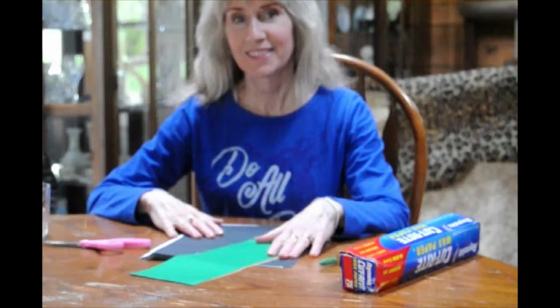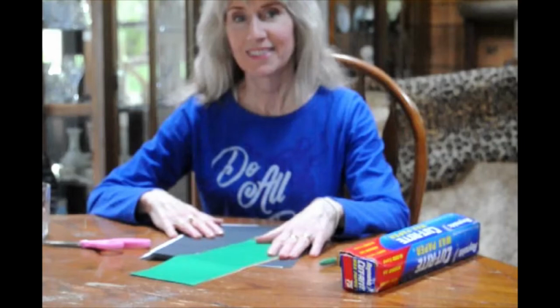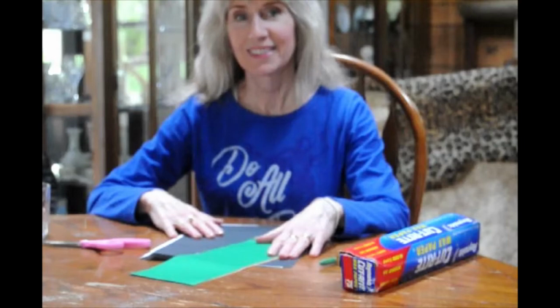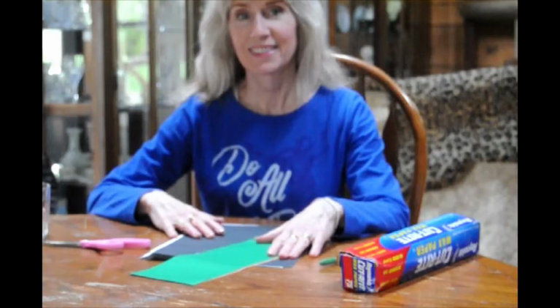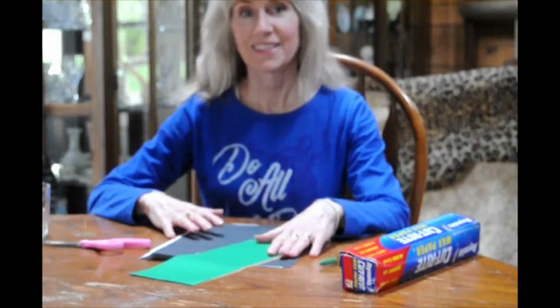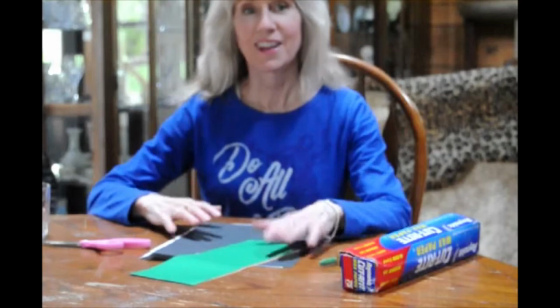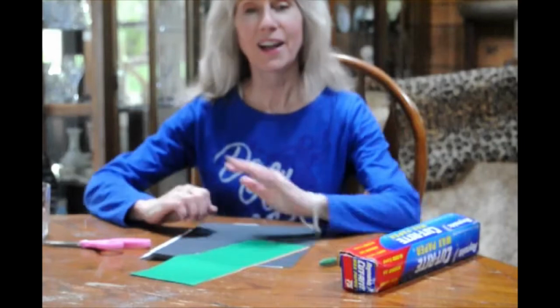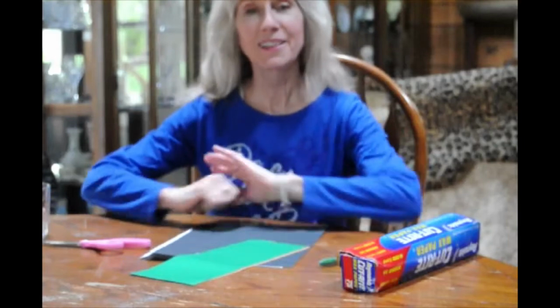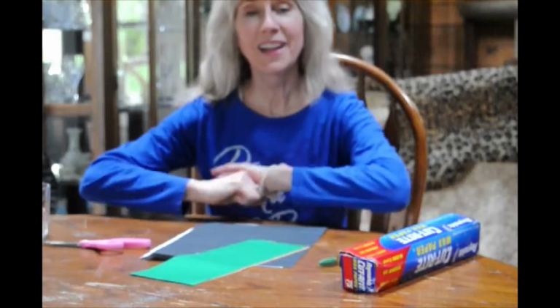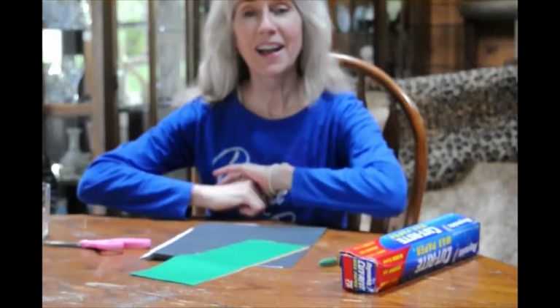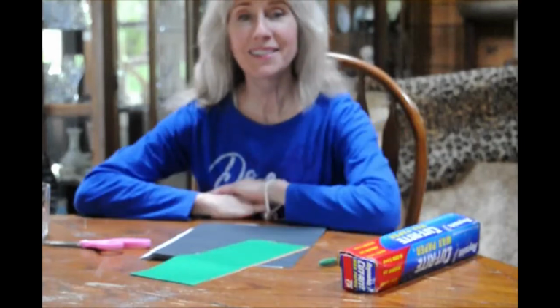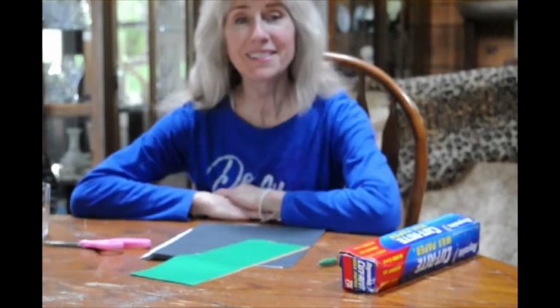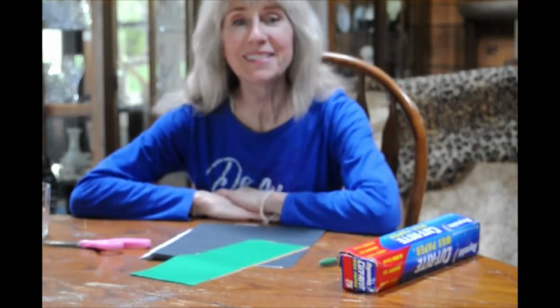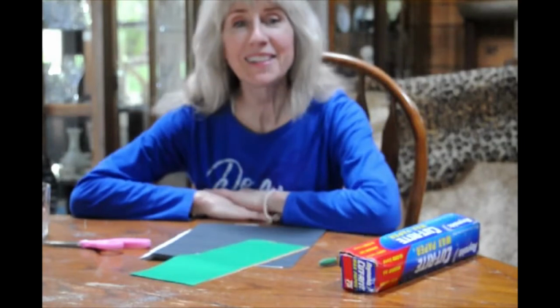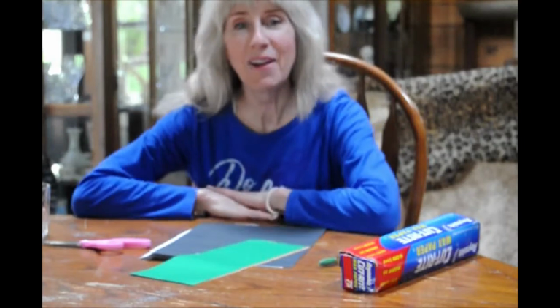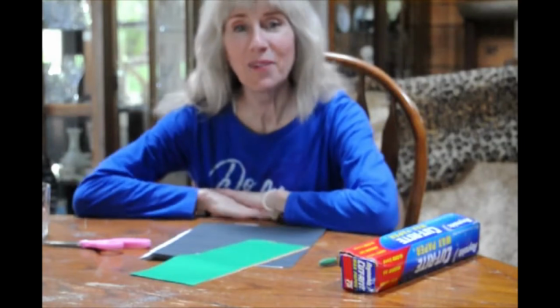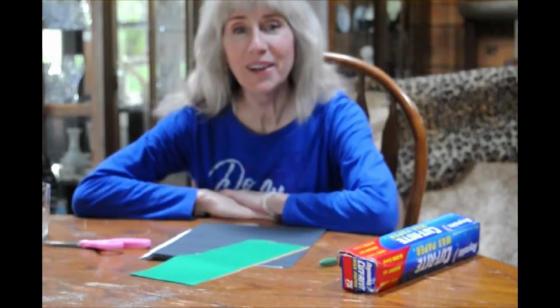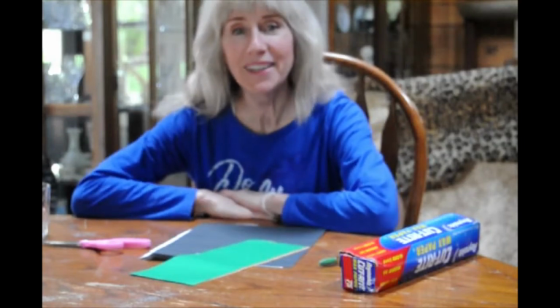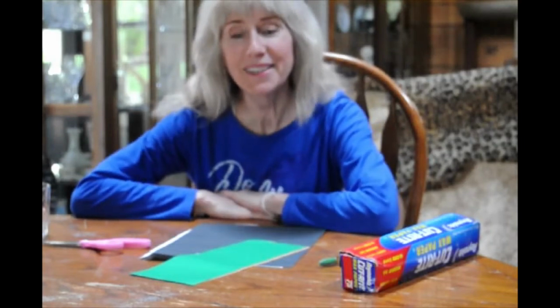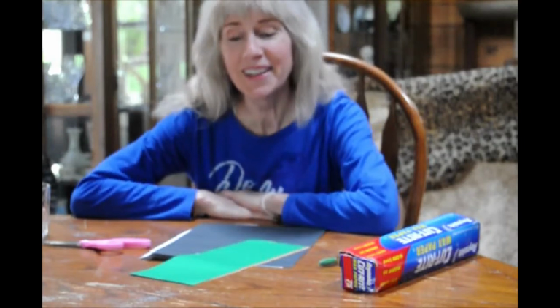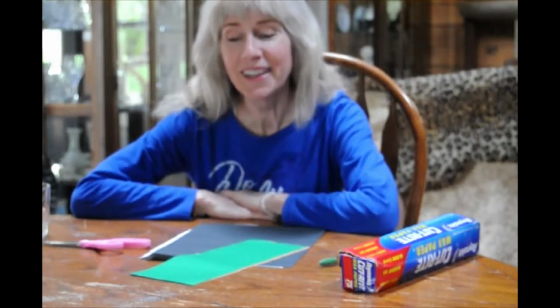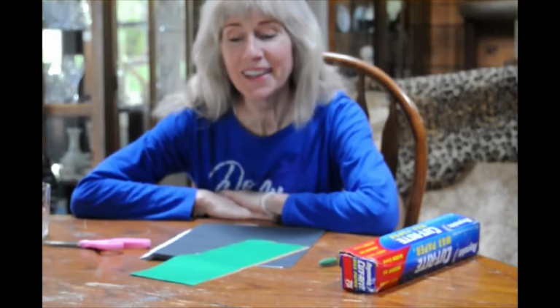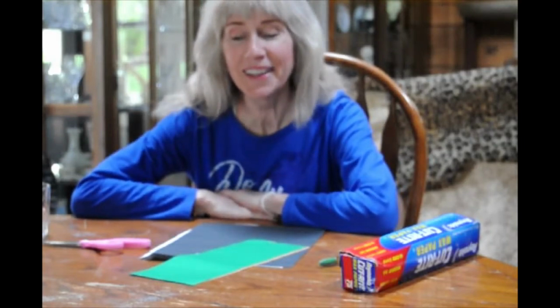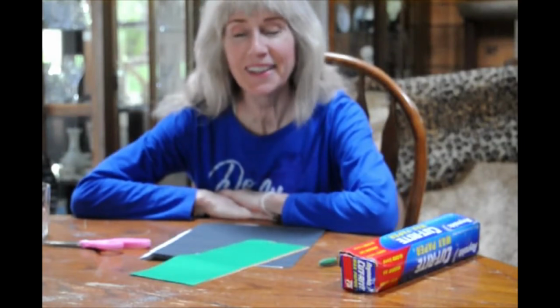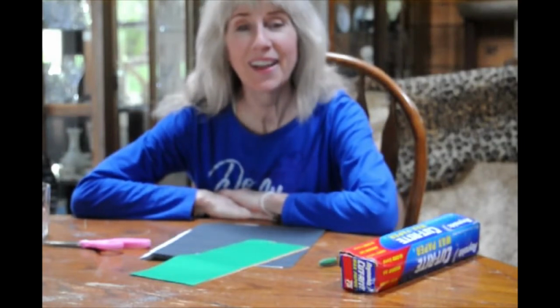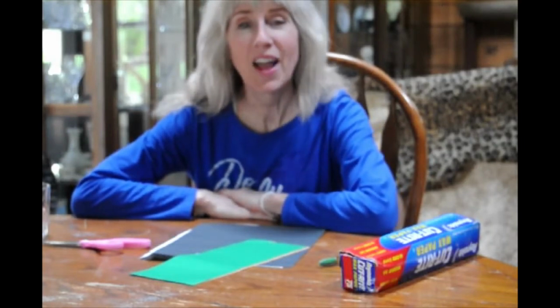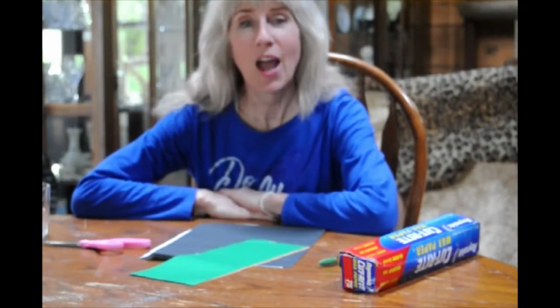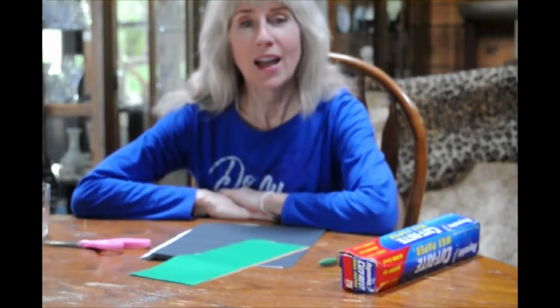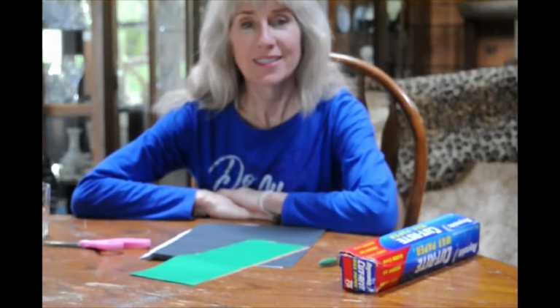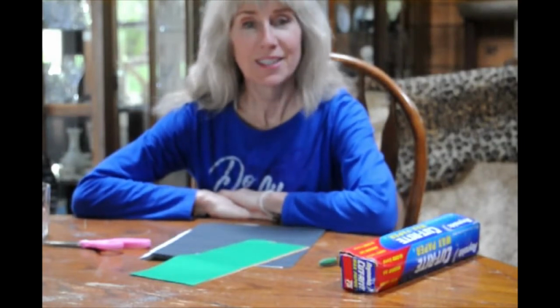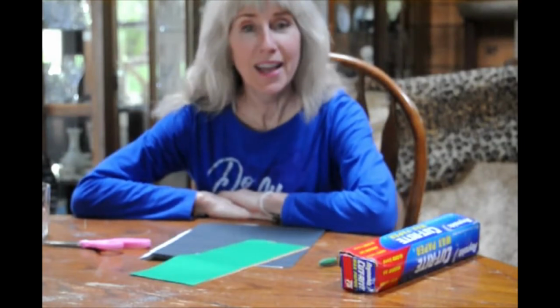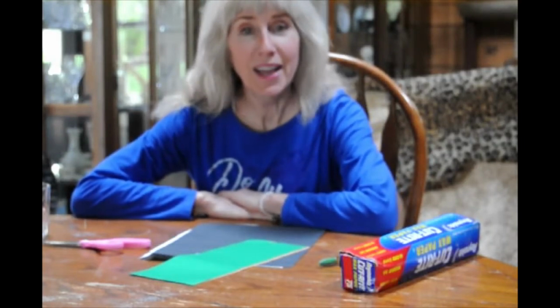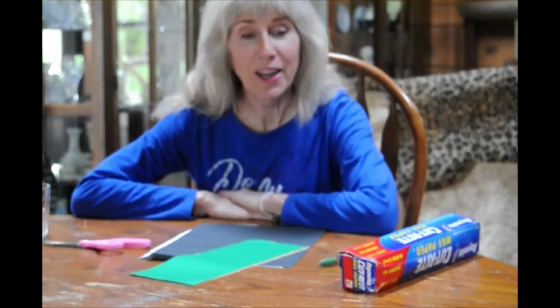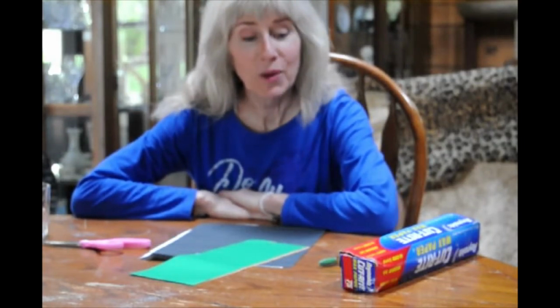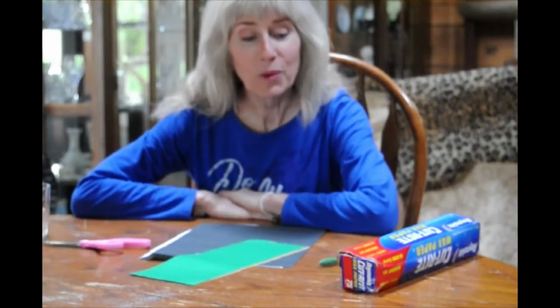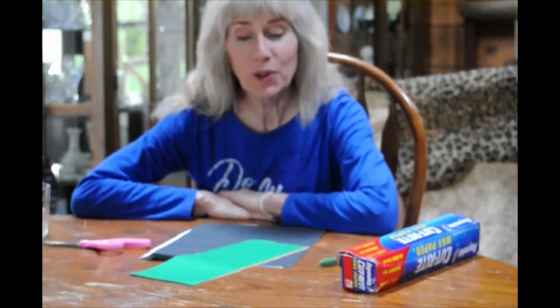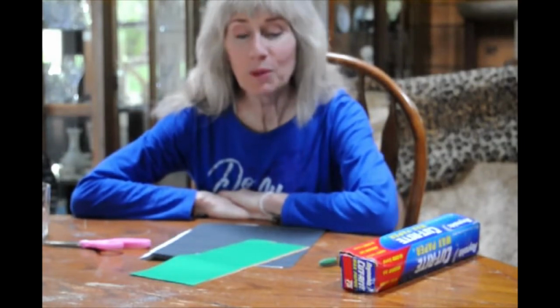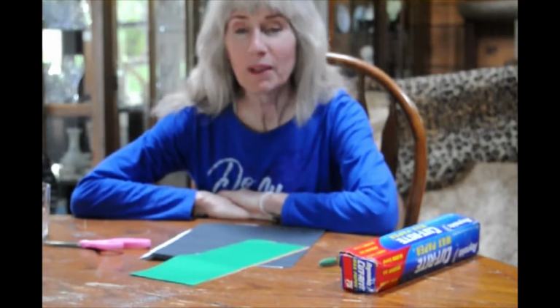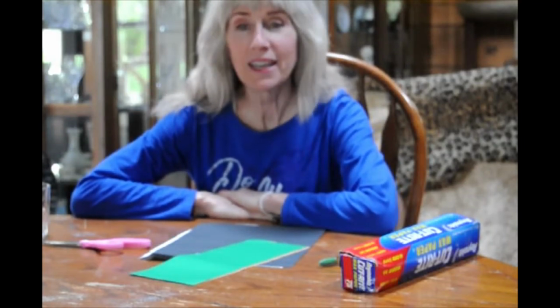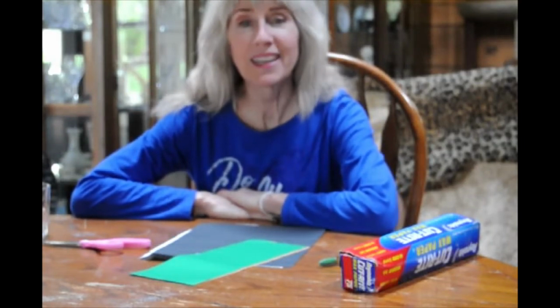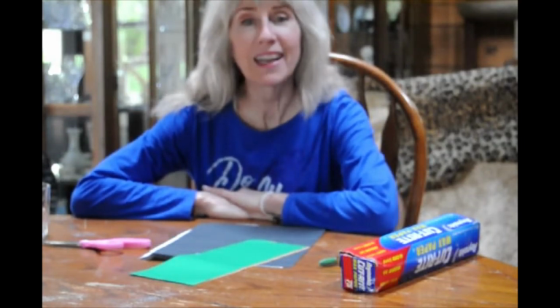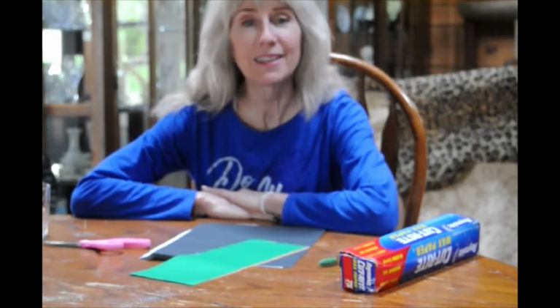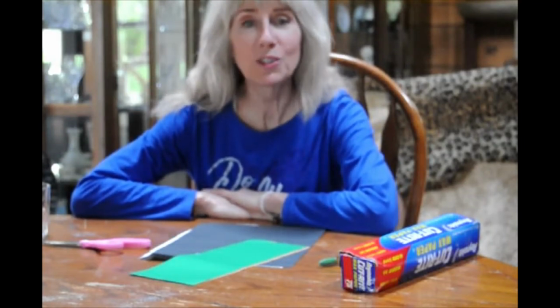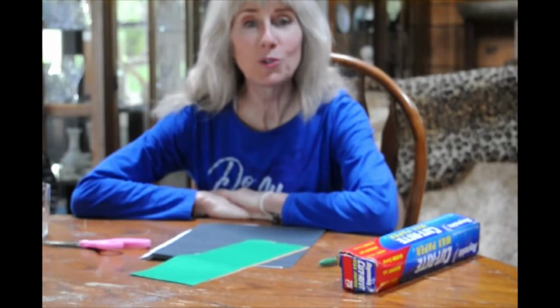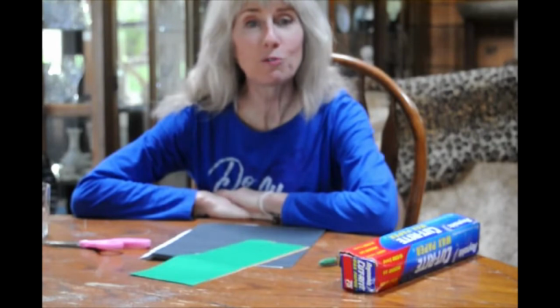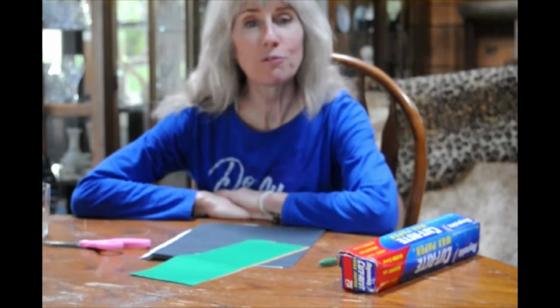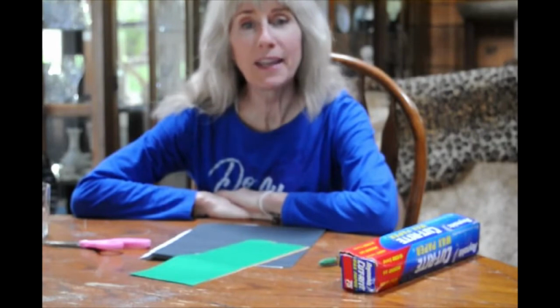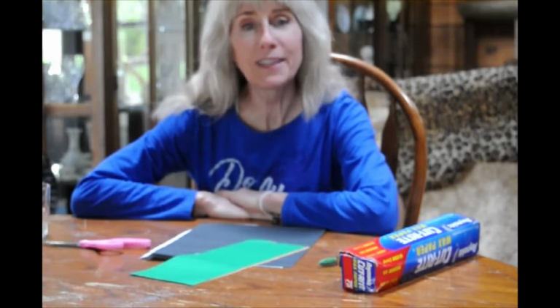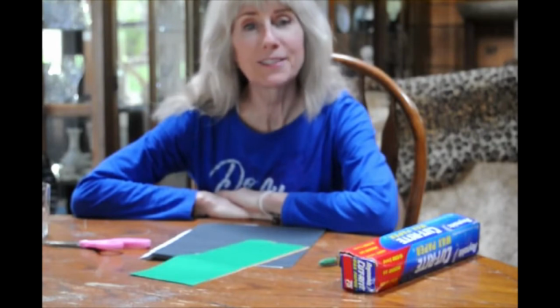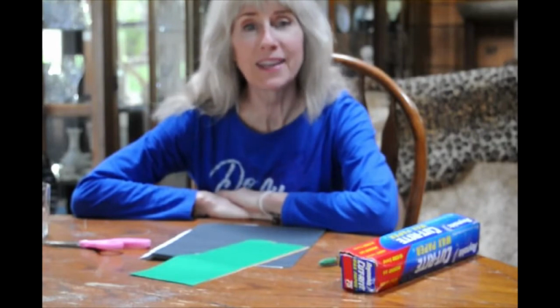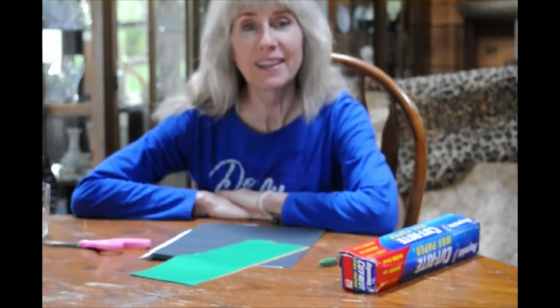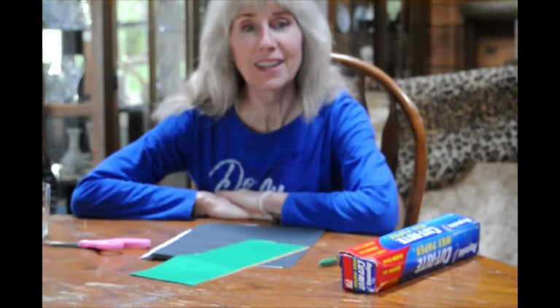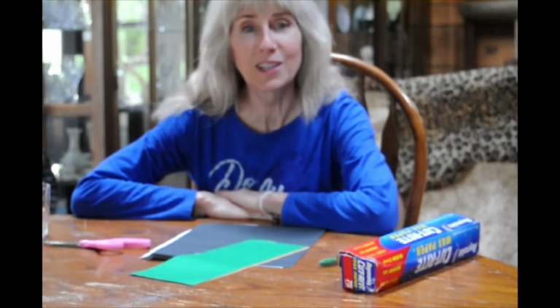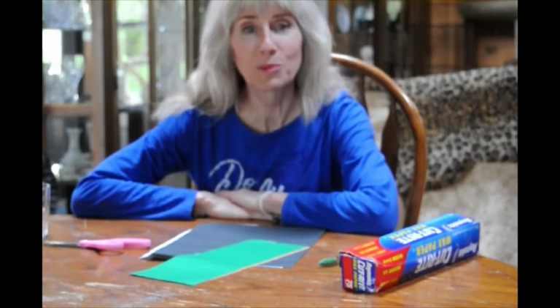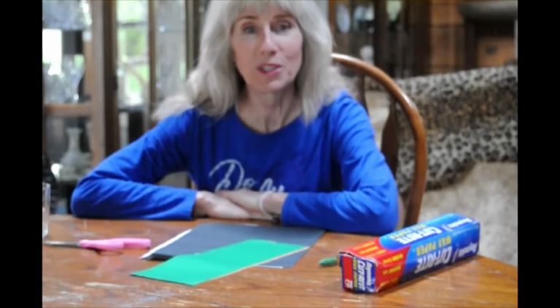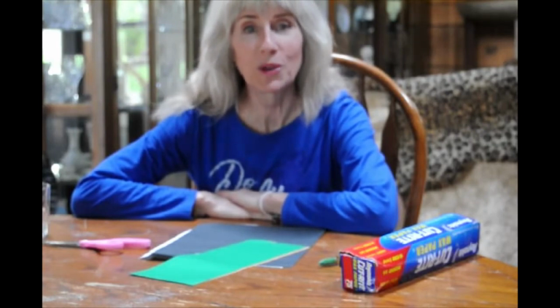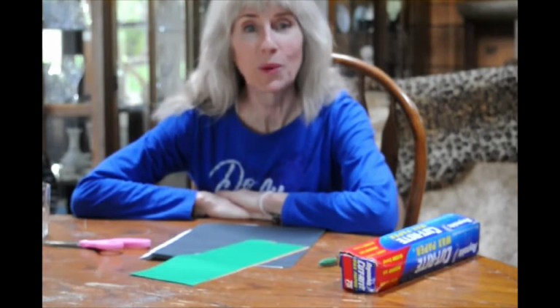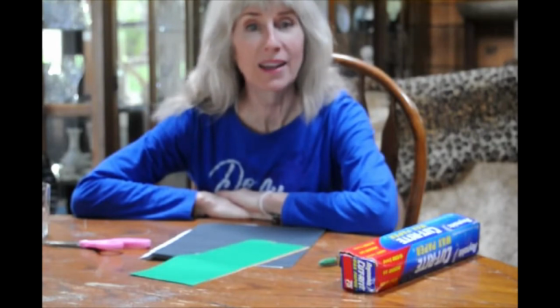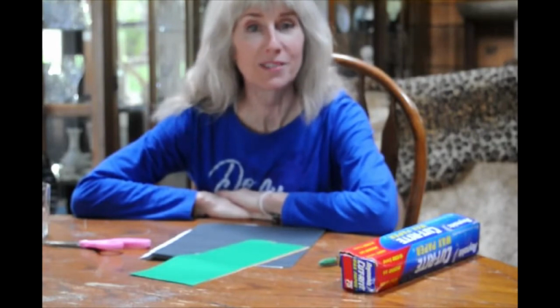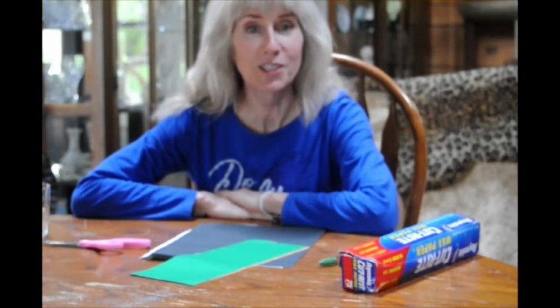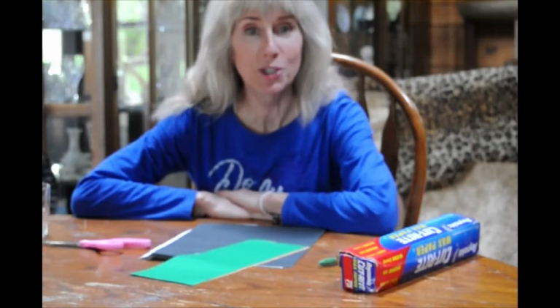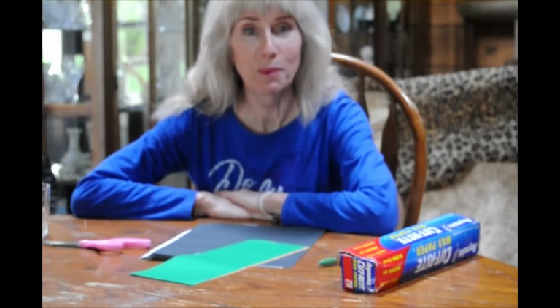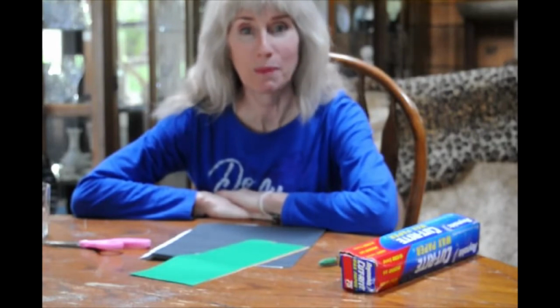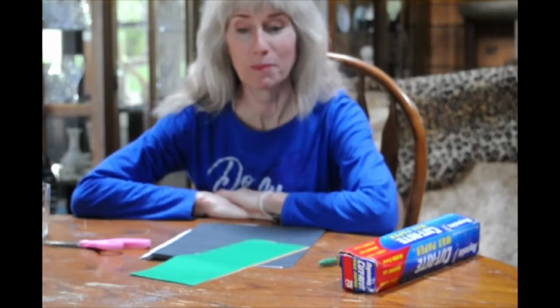Hi class, how are you today? Today we're going to make a little fake stained glass window out of tissue paper.